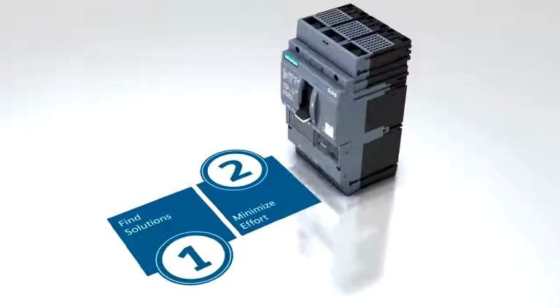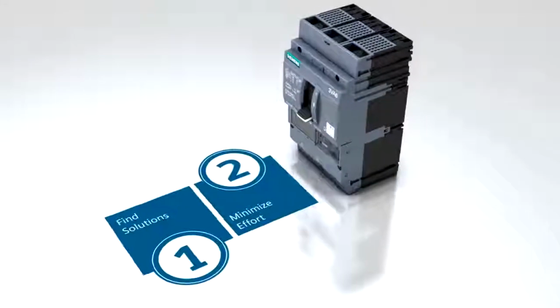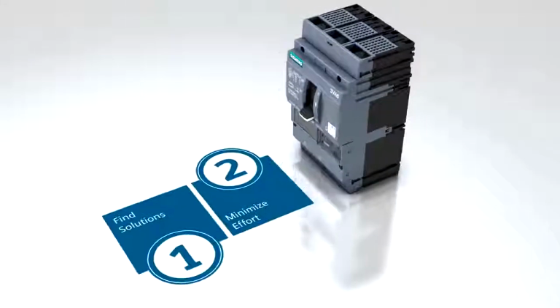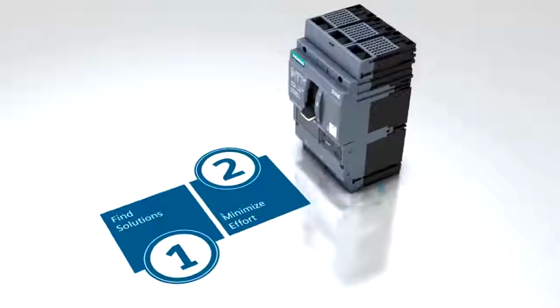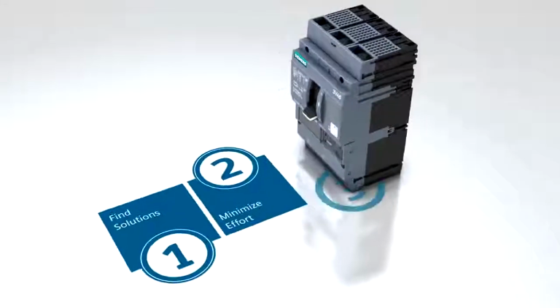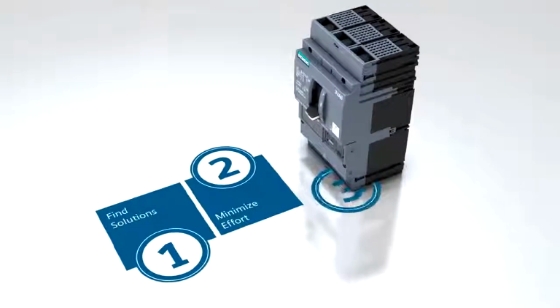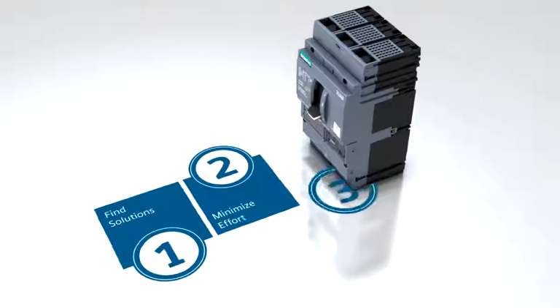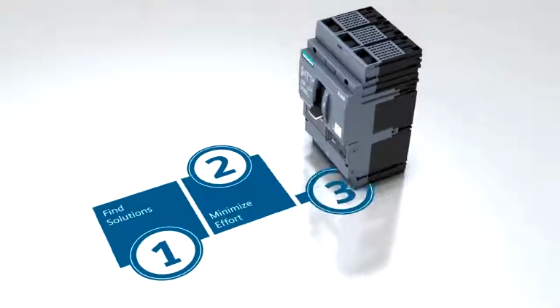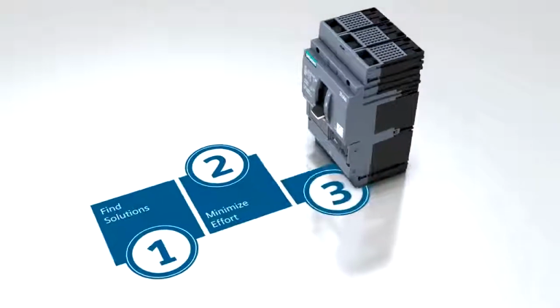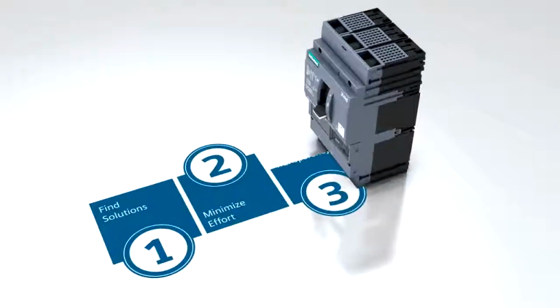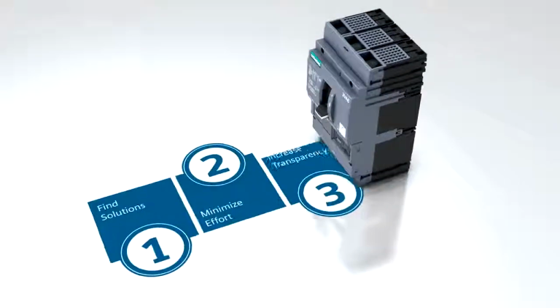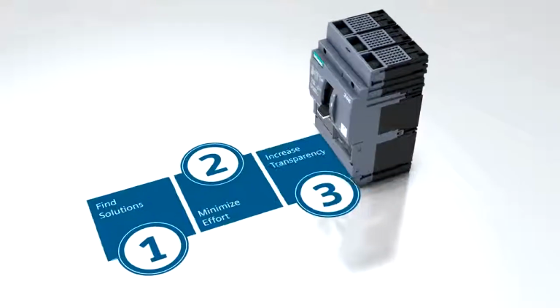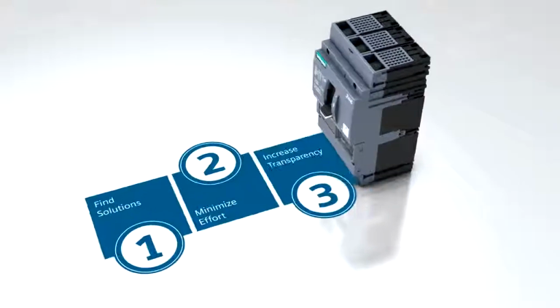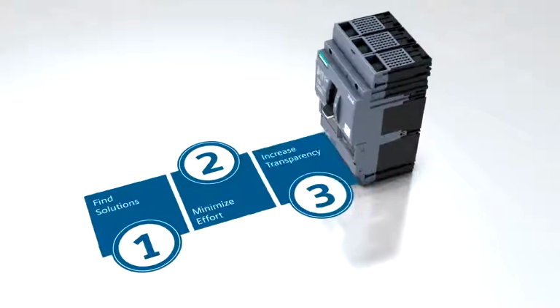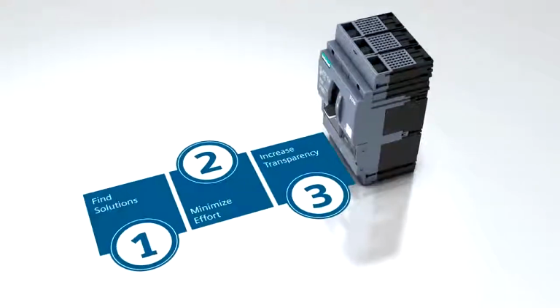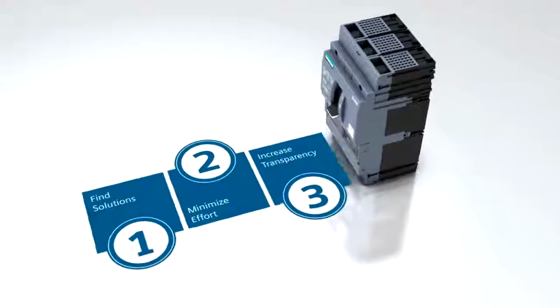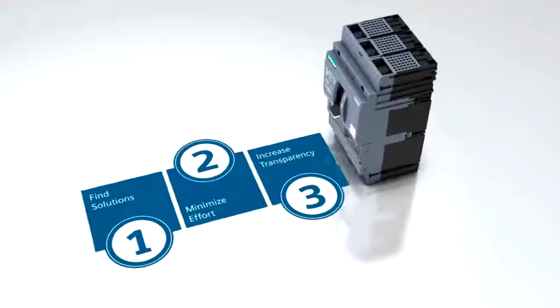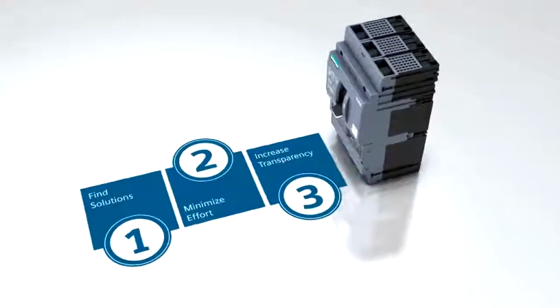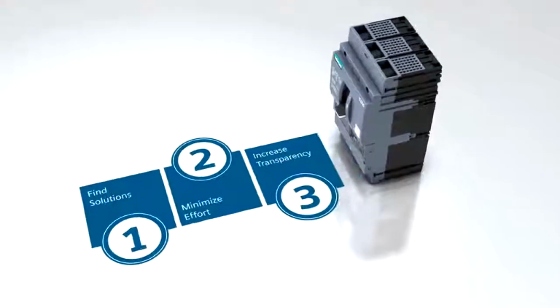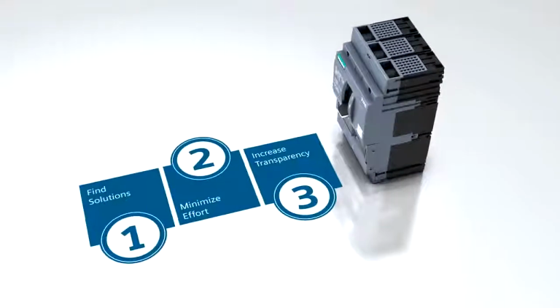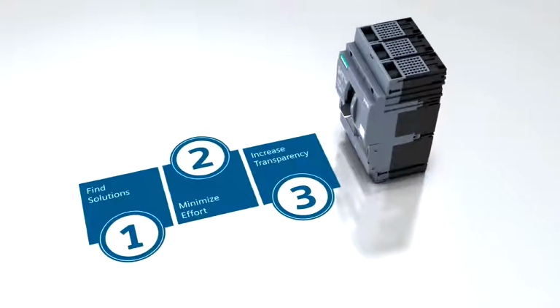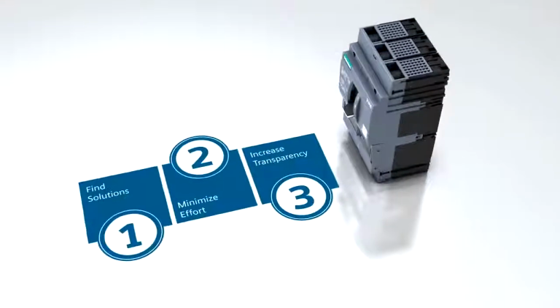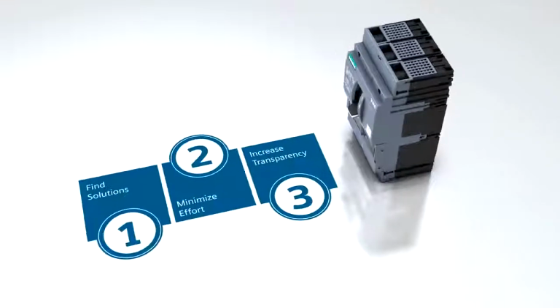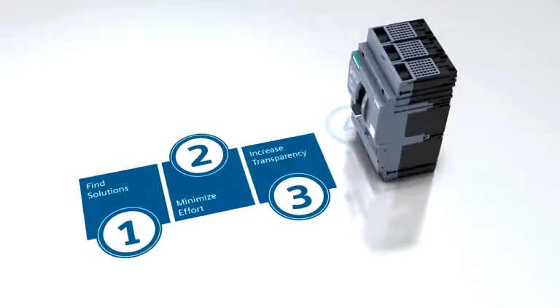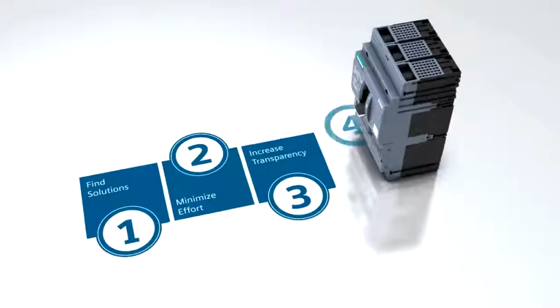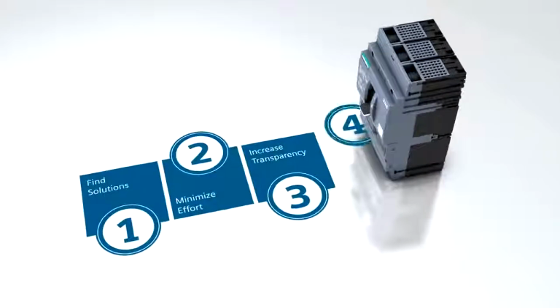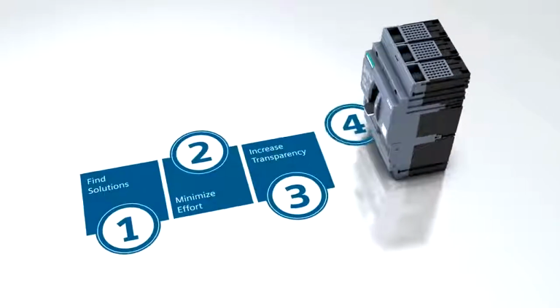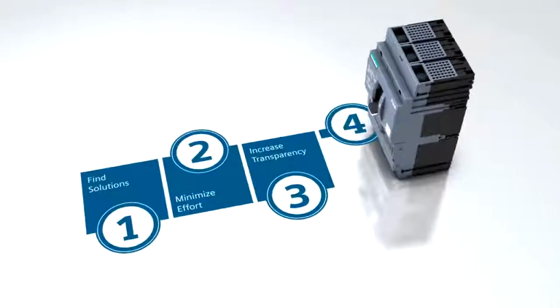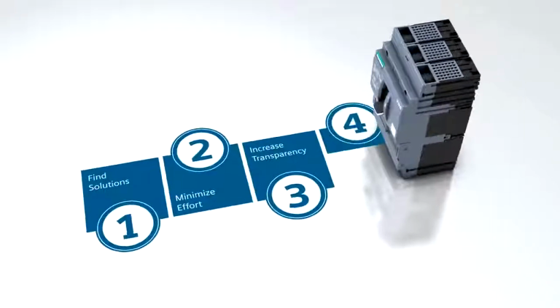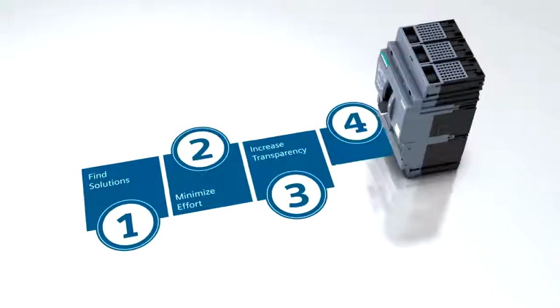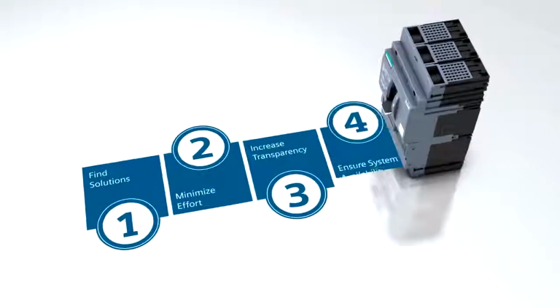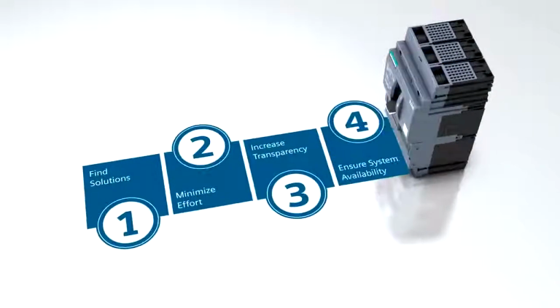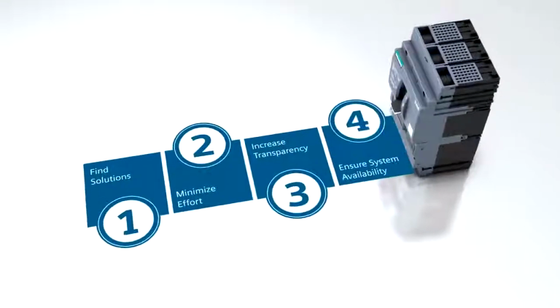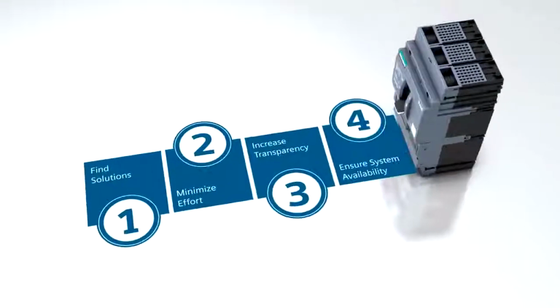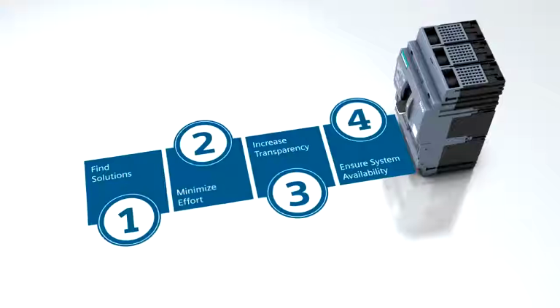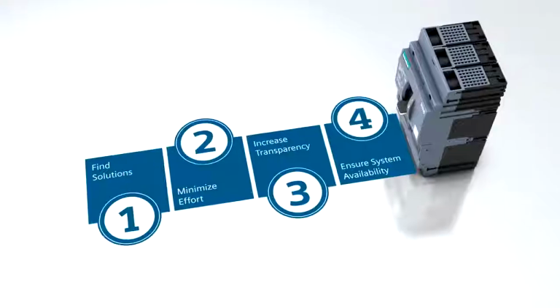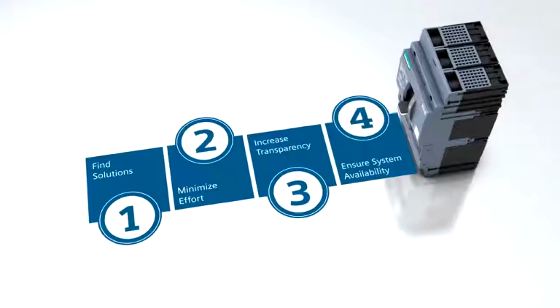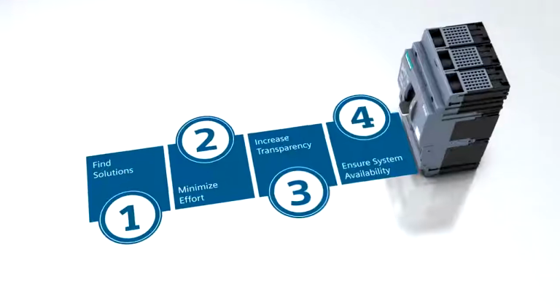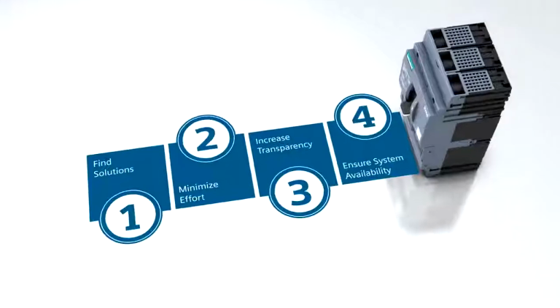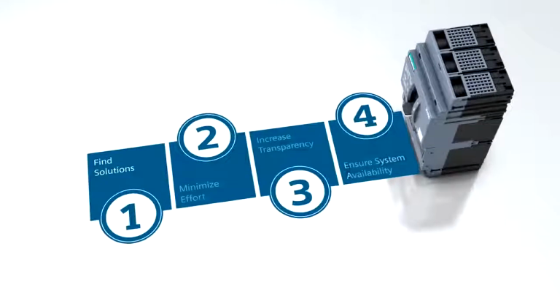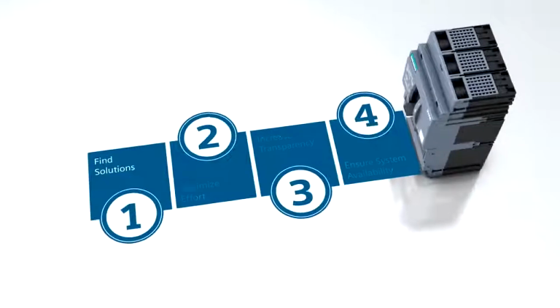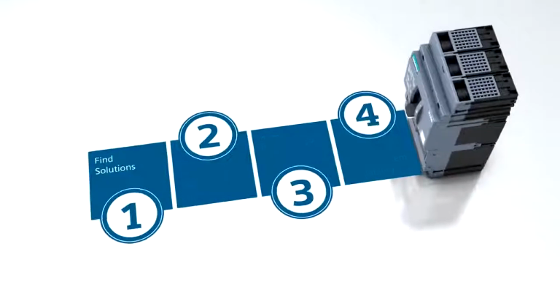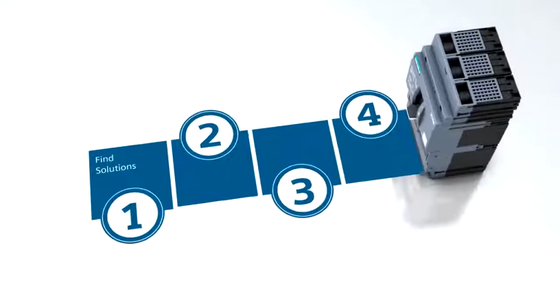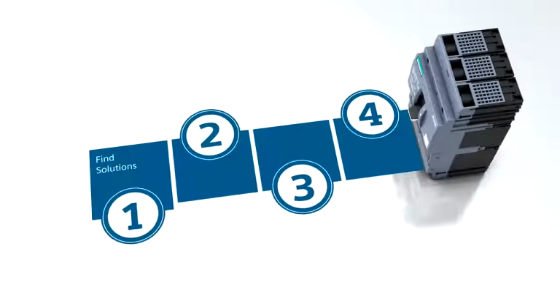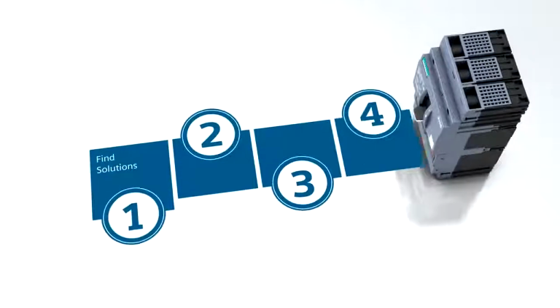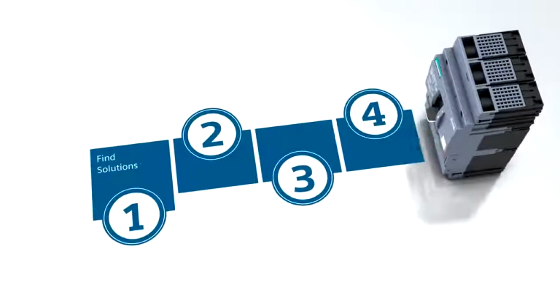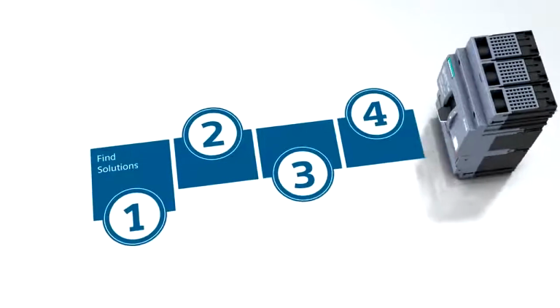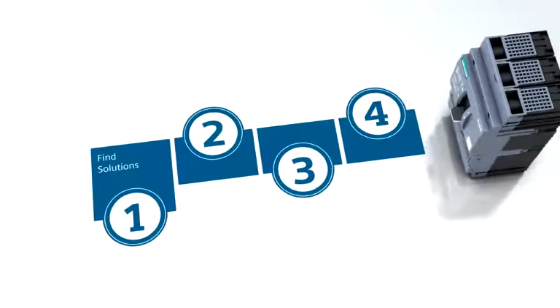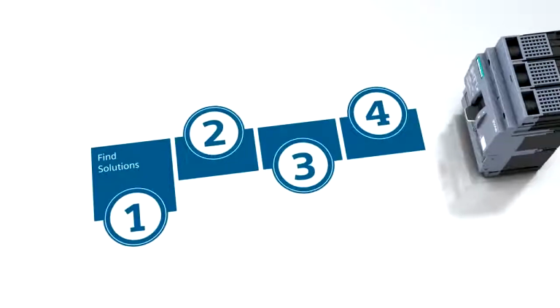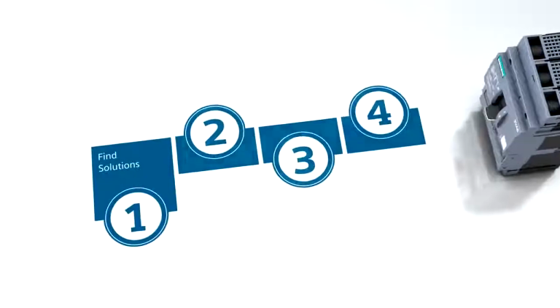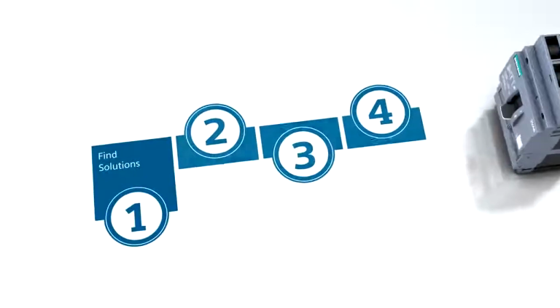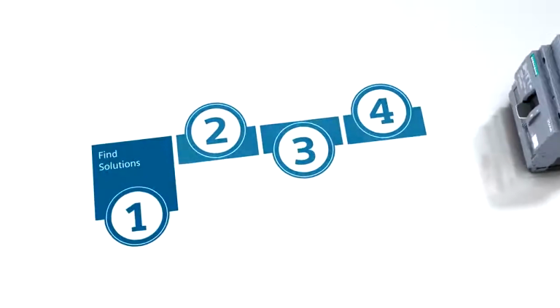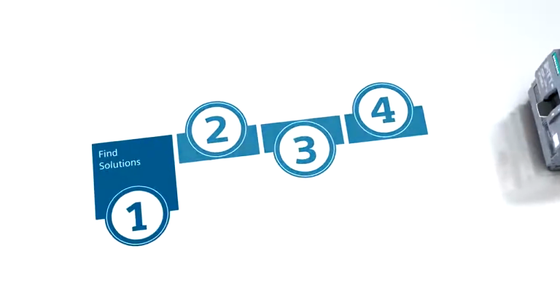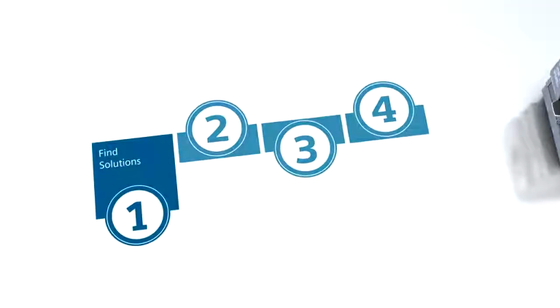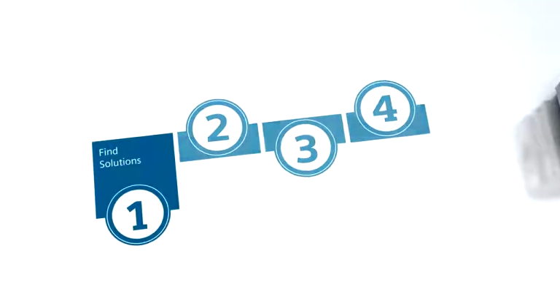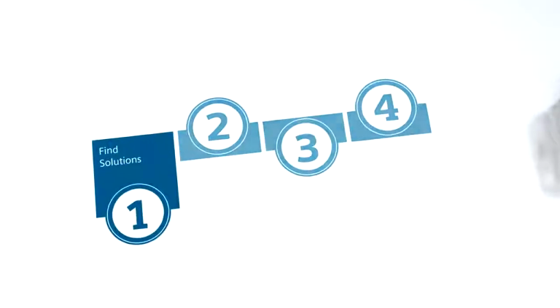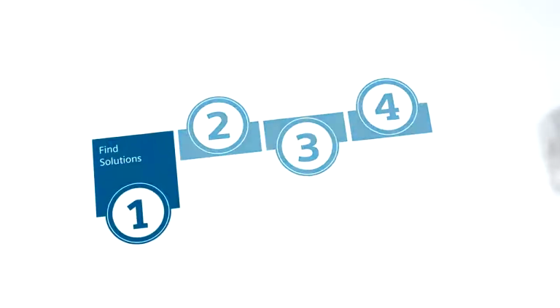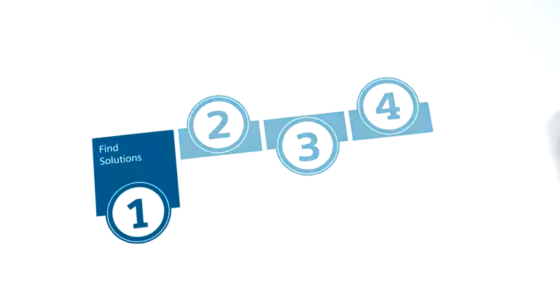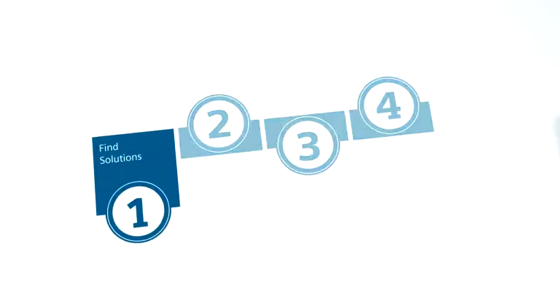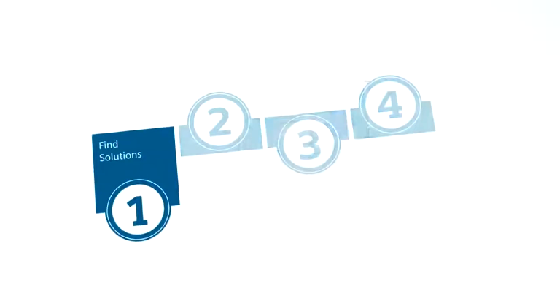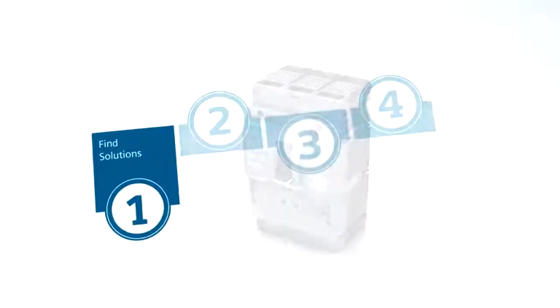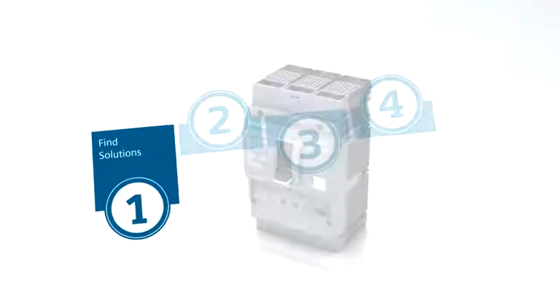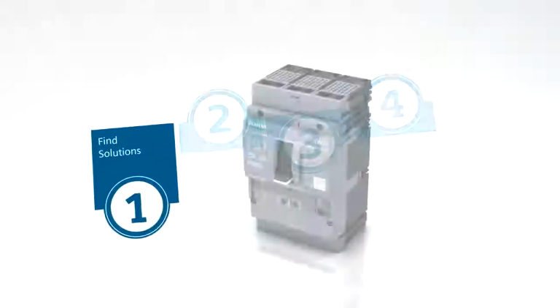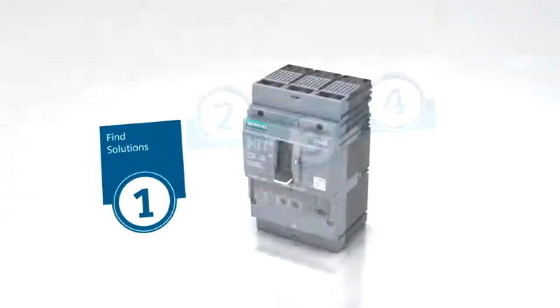With the 3VA Molded Case Circuit Breaker, you always have the right solution at hand for any conceivable application.